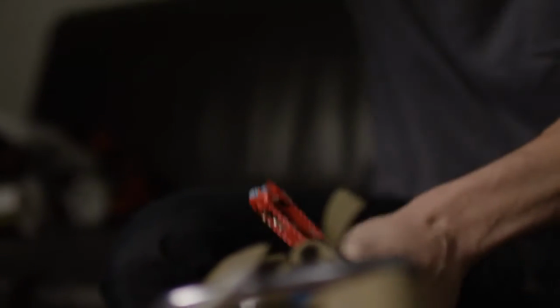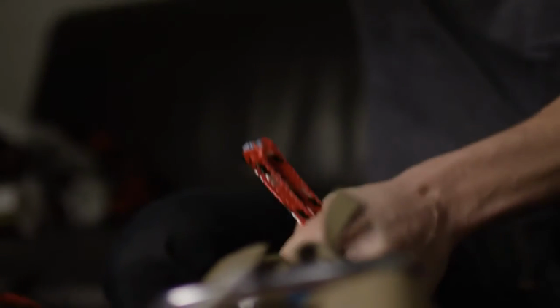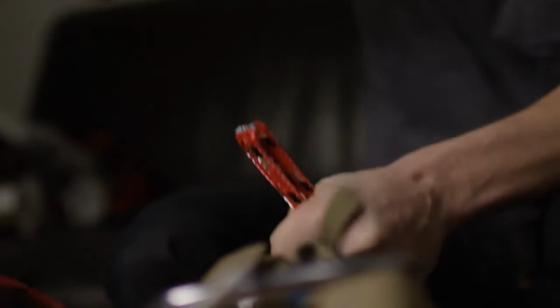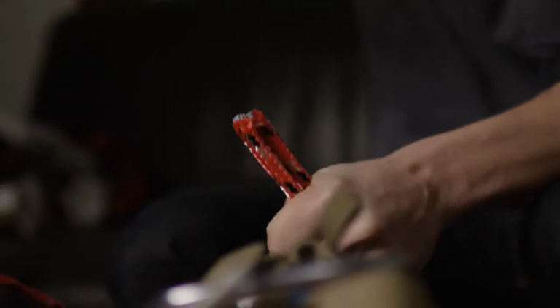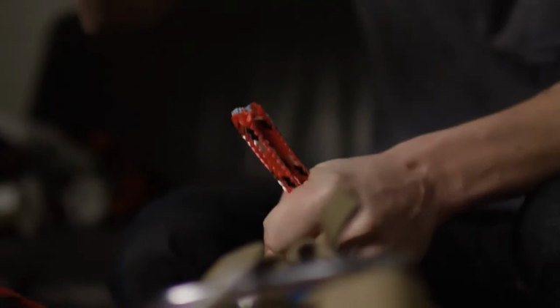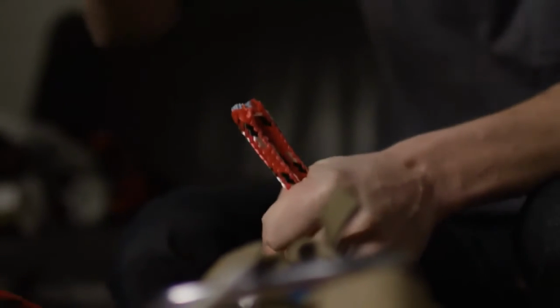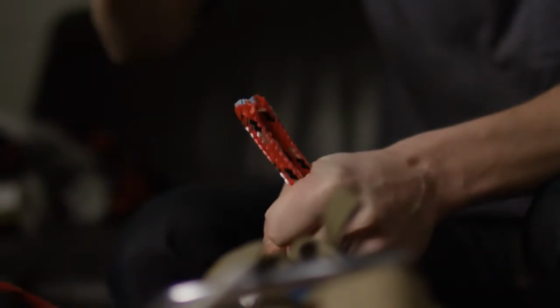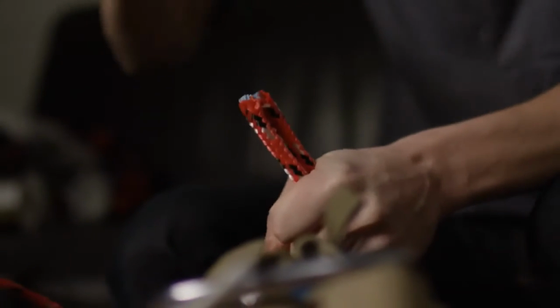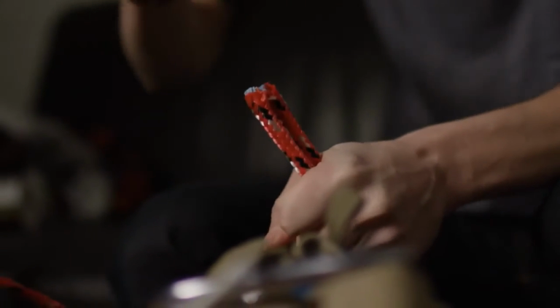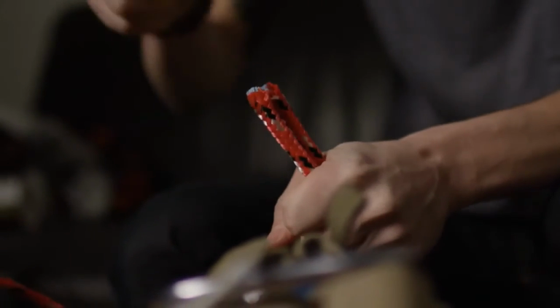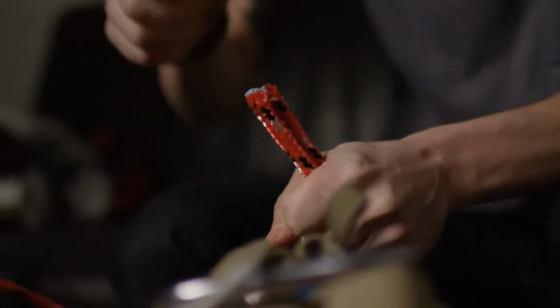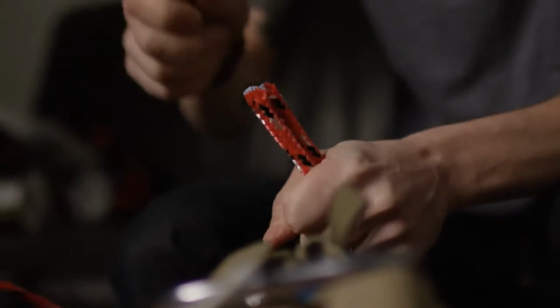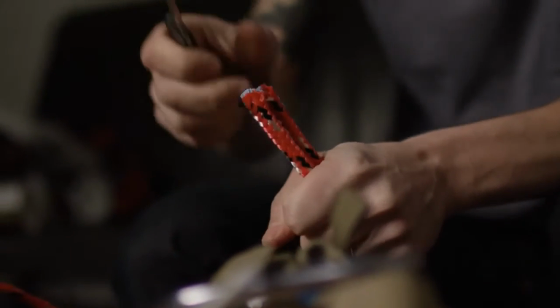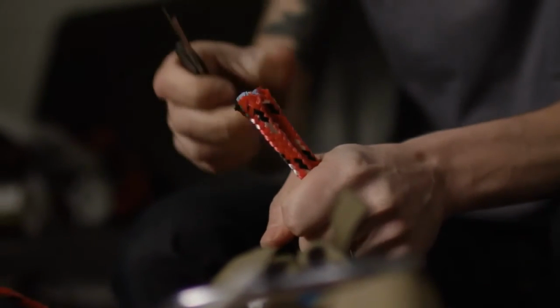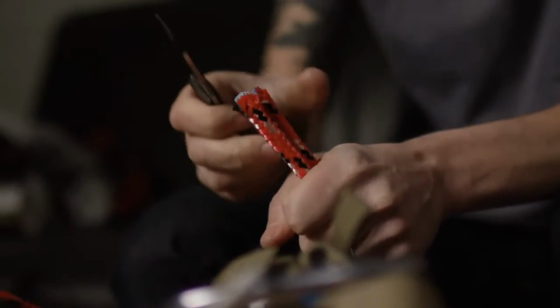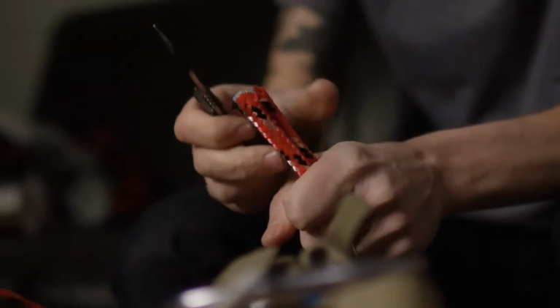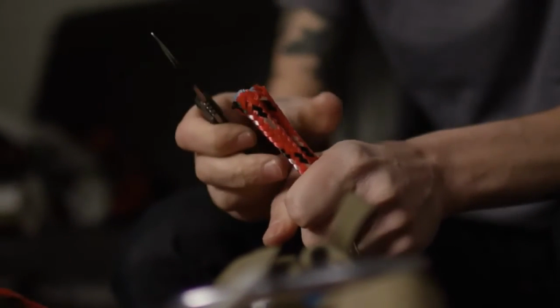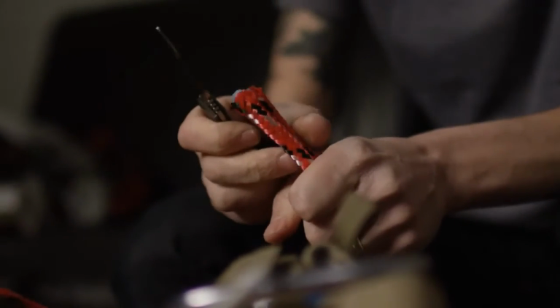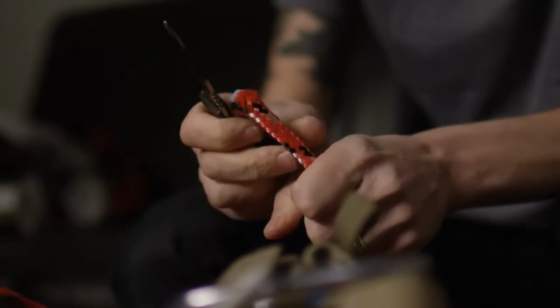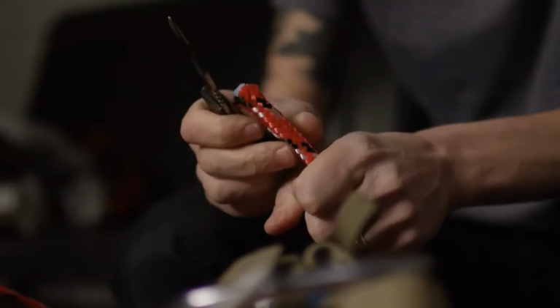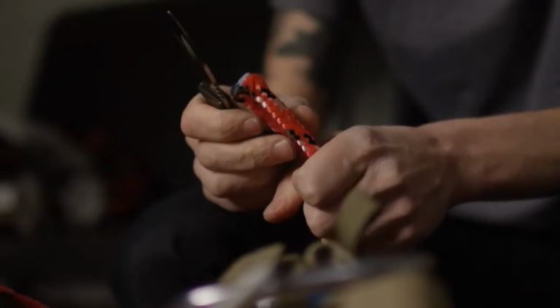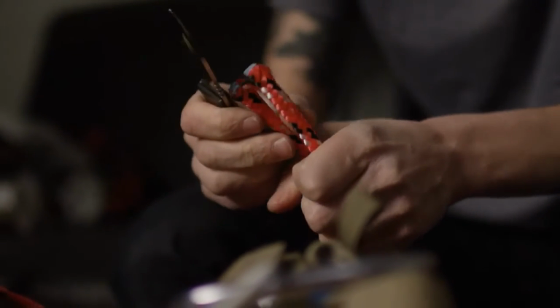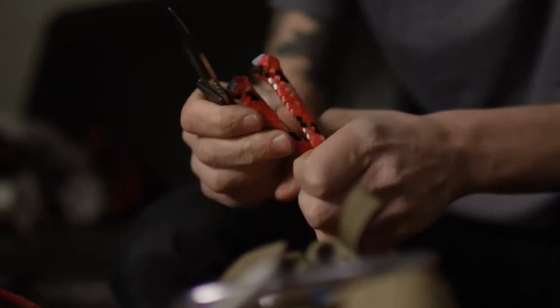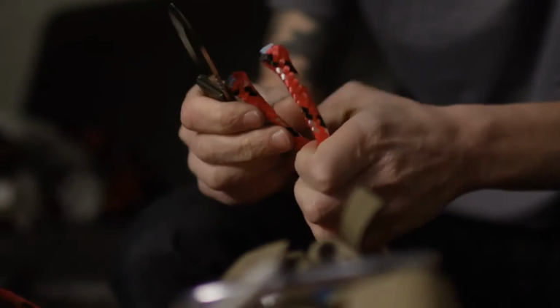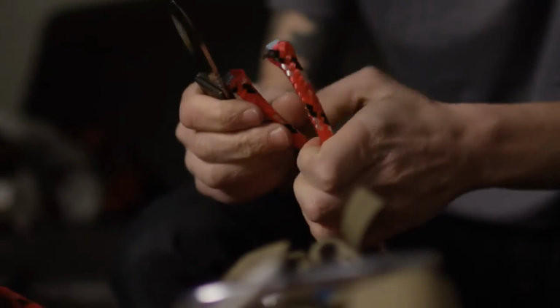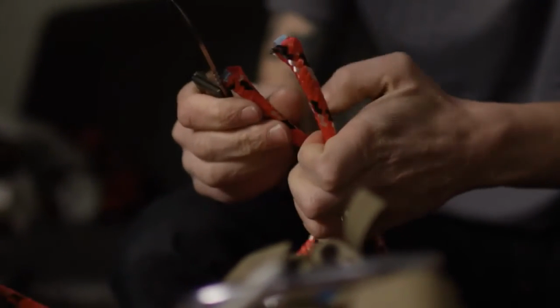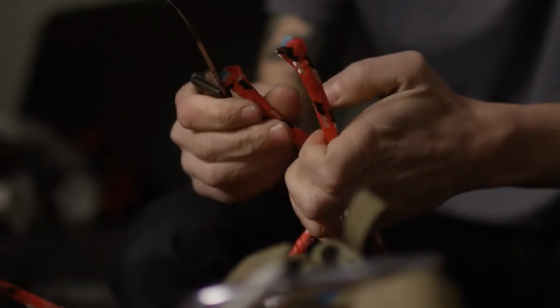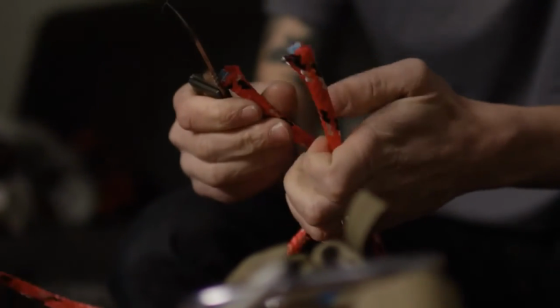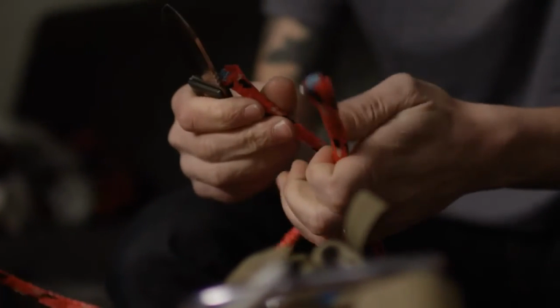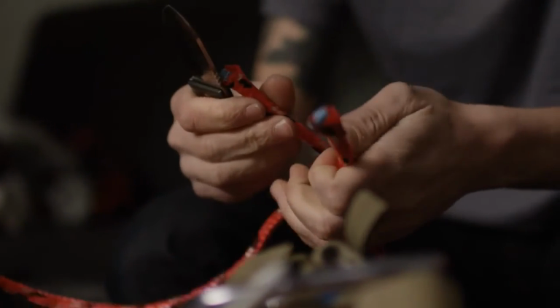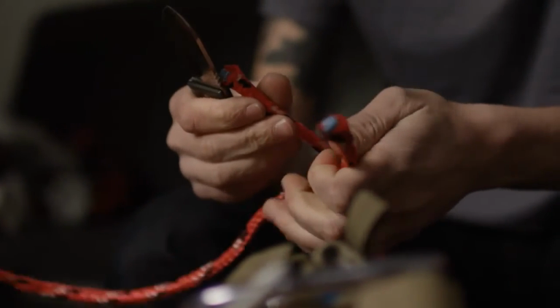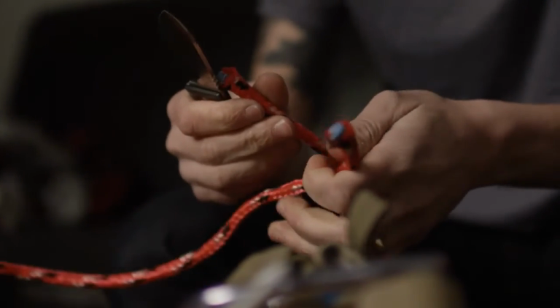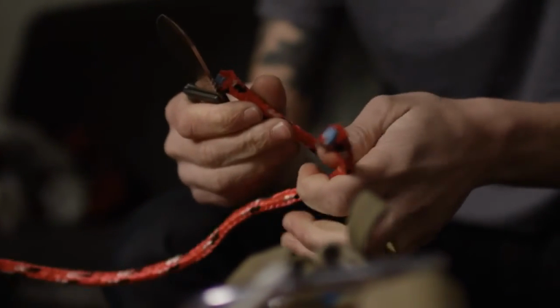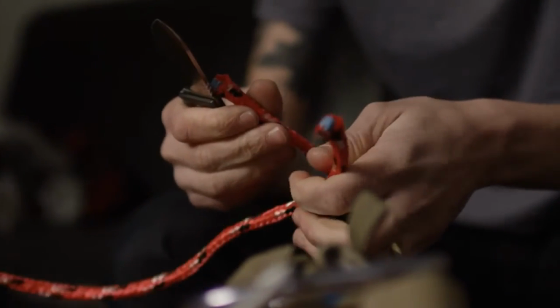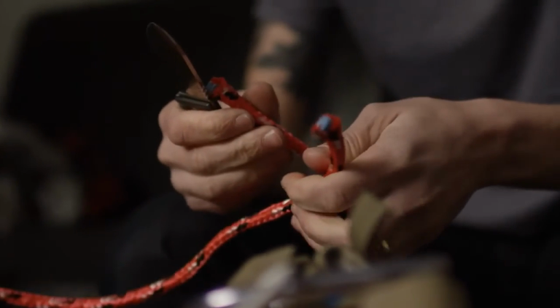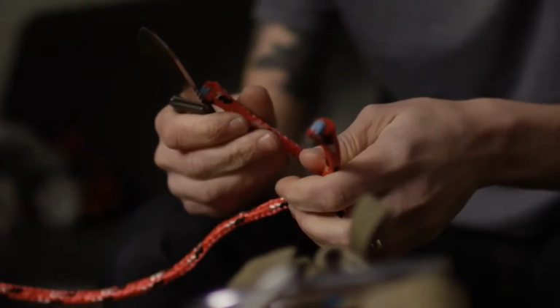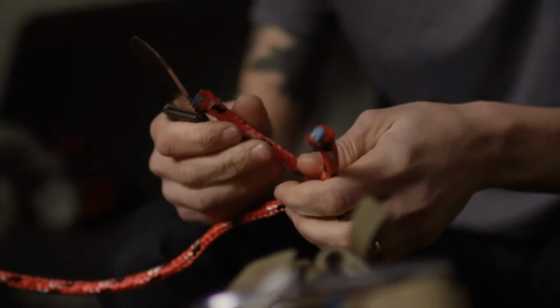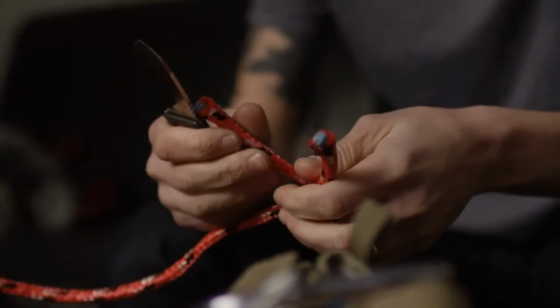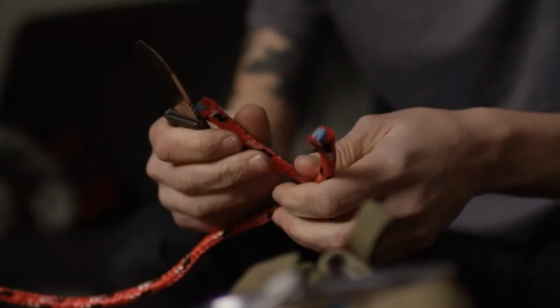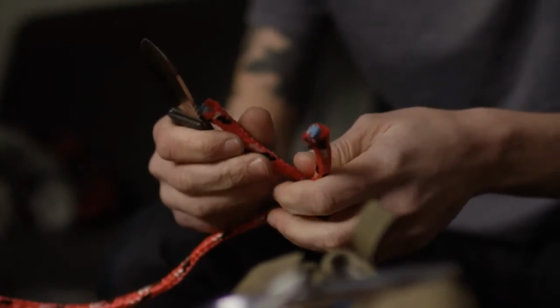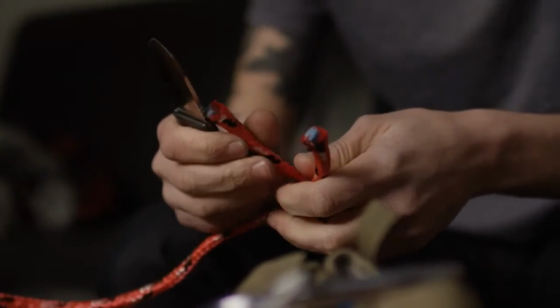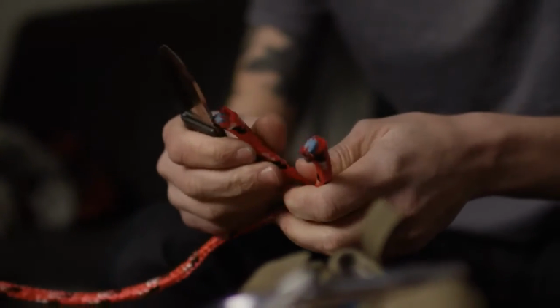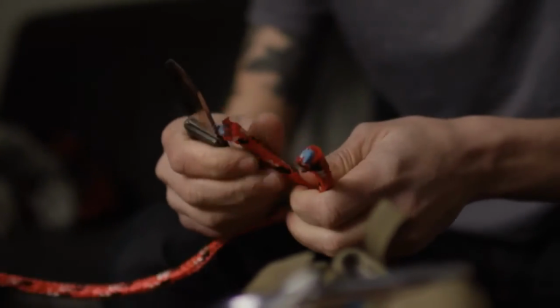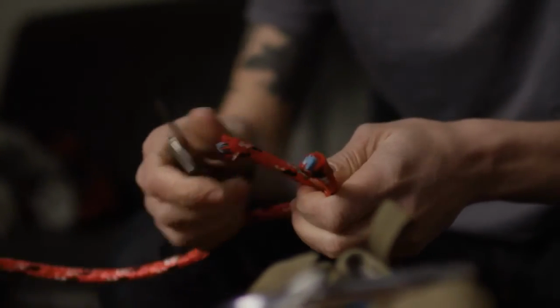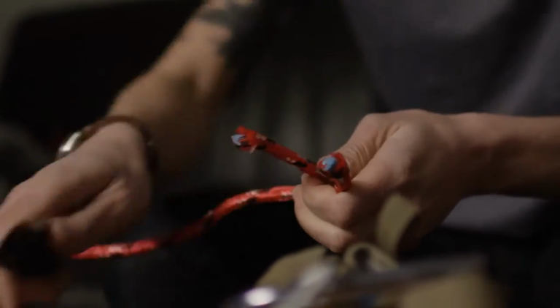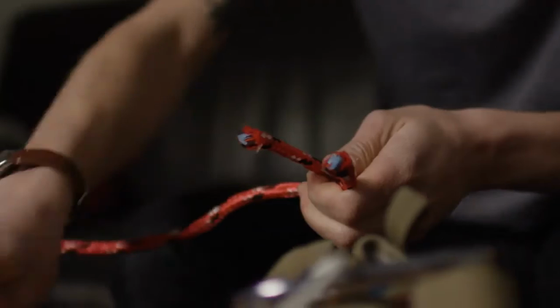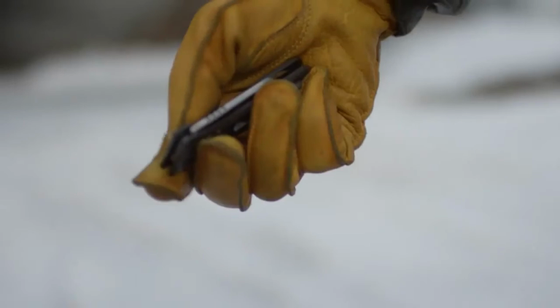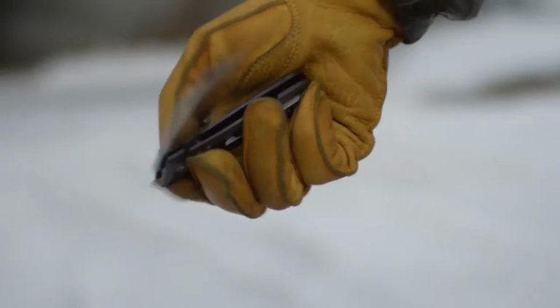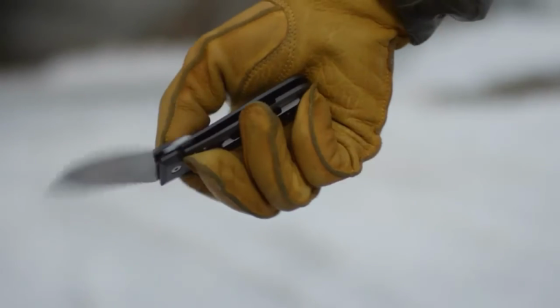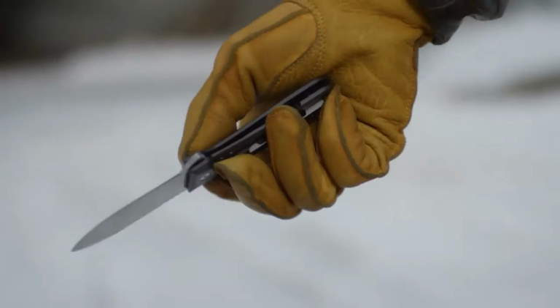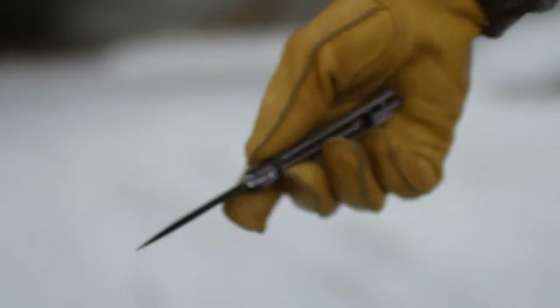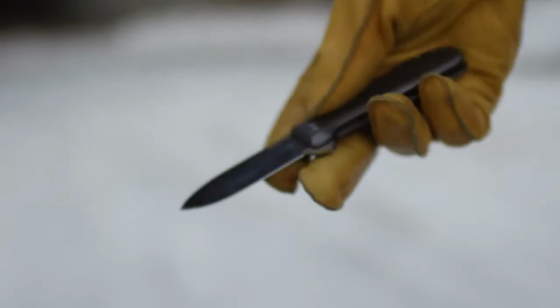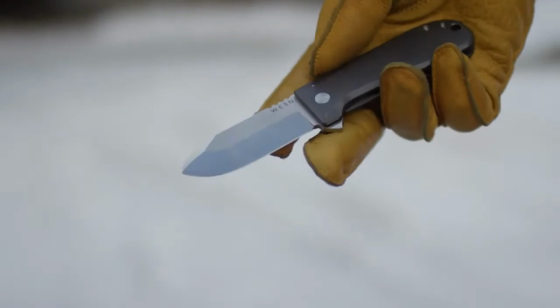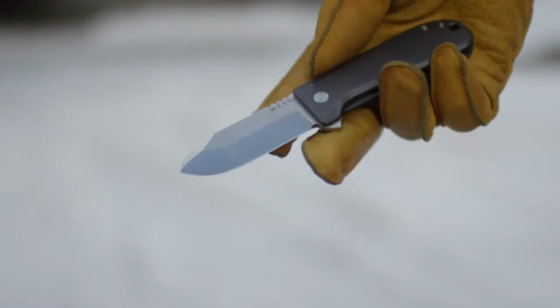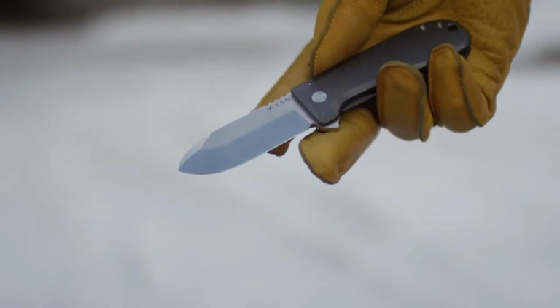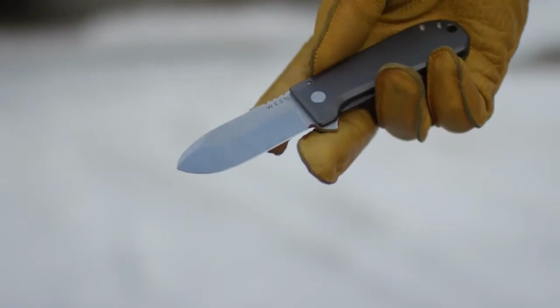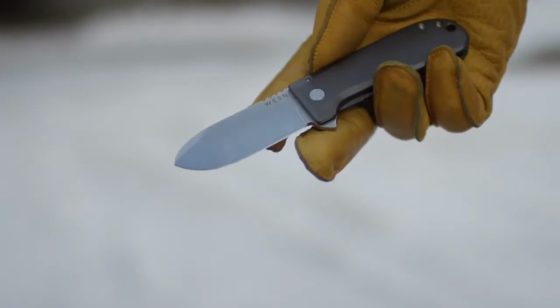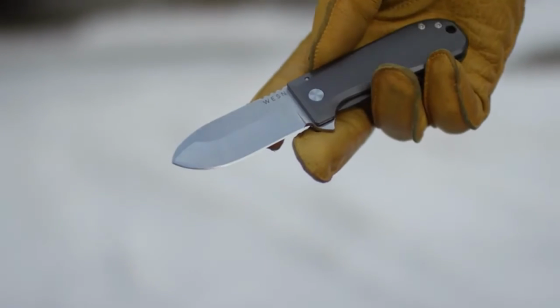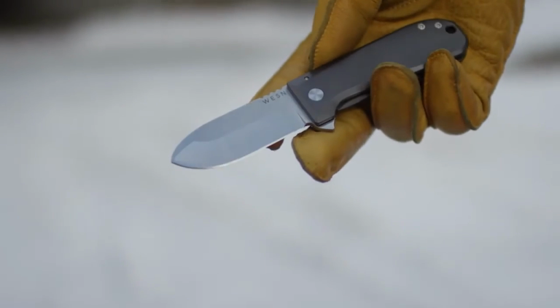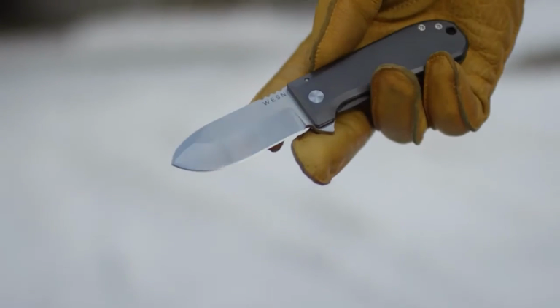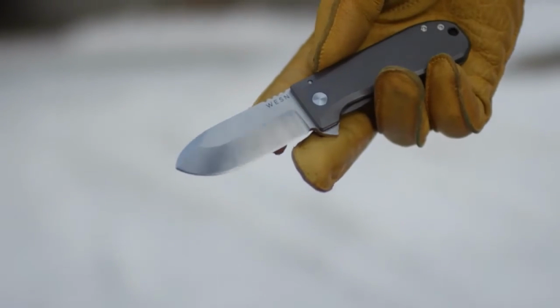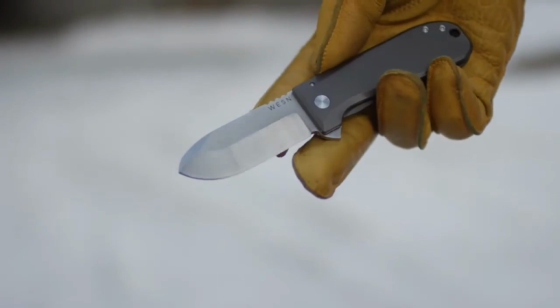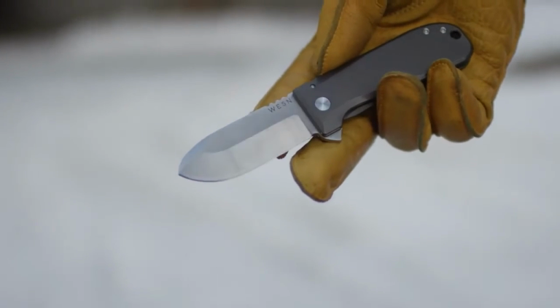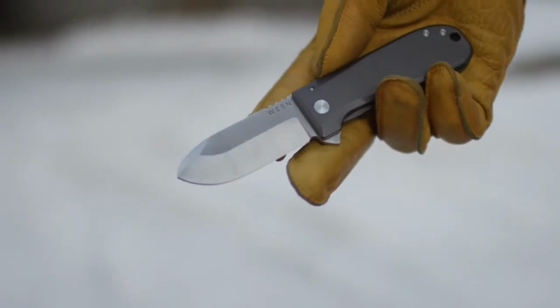A couple thousand years of development, and we're still figuring it out. The Wesson Altman.